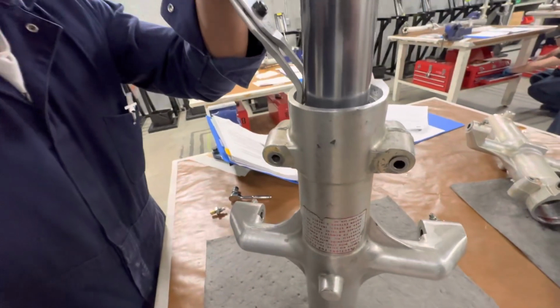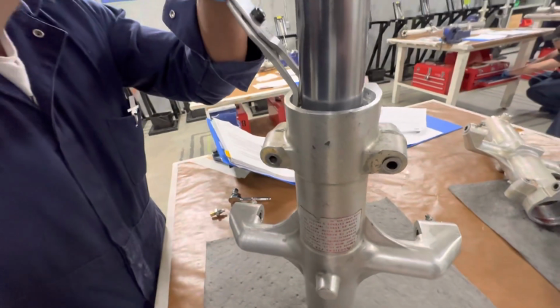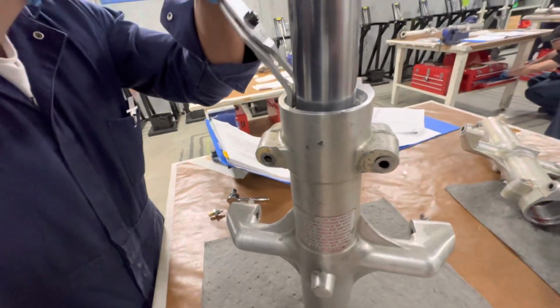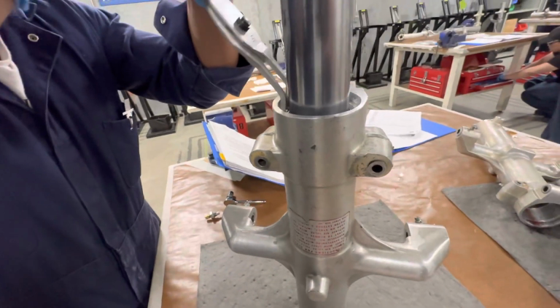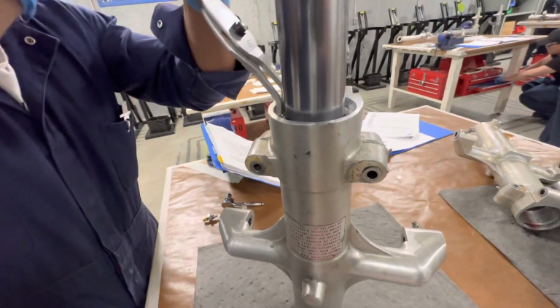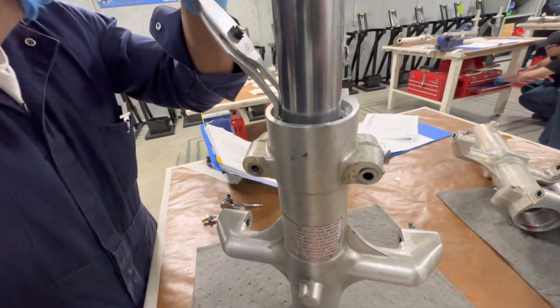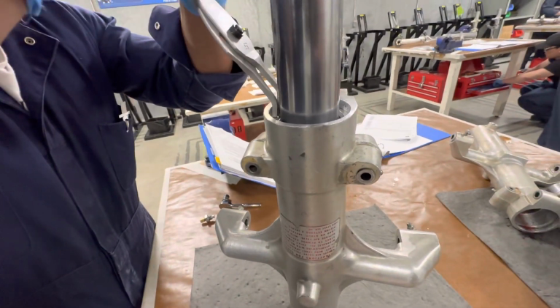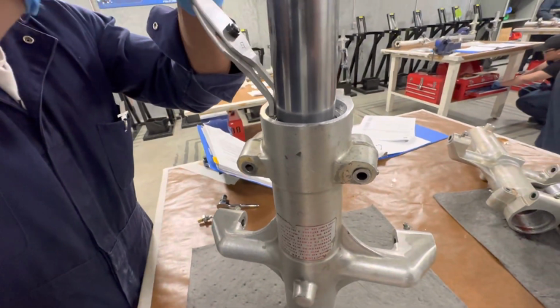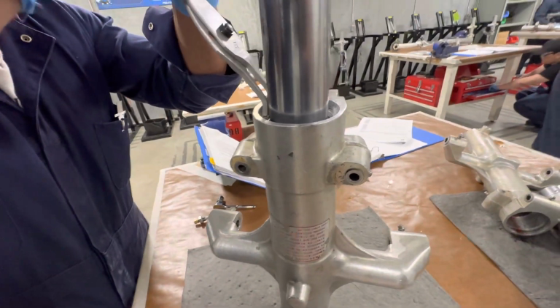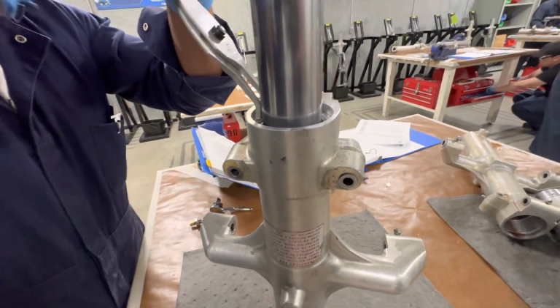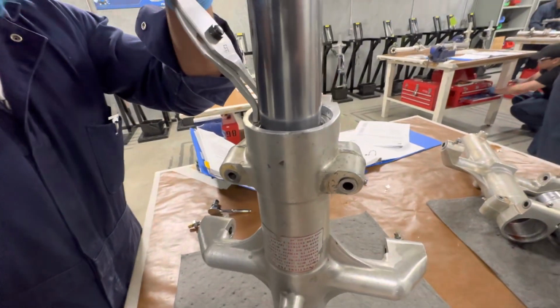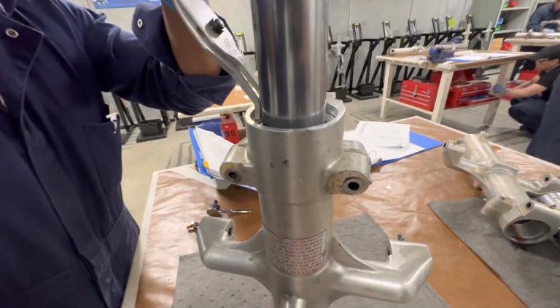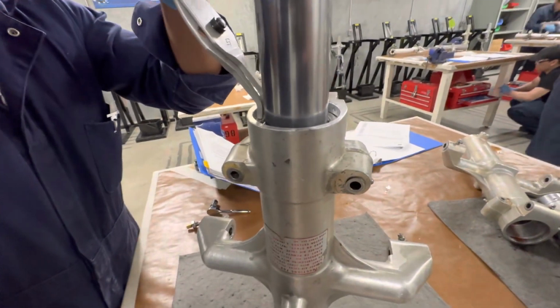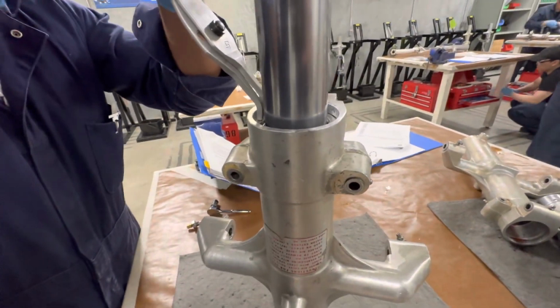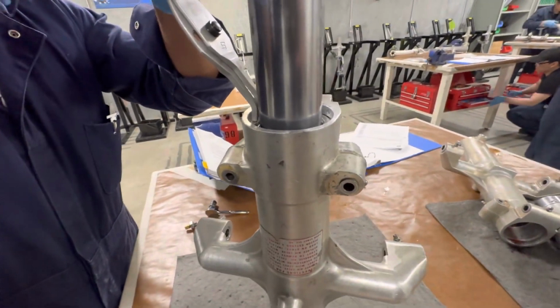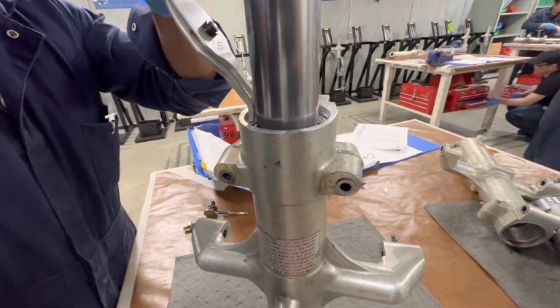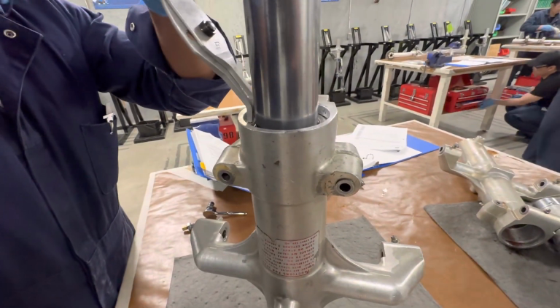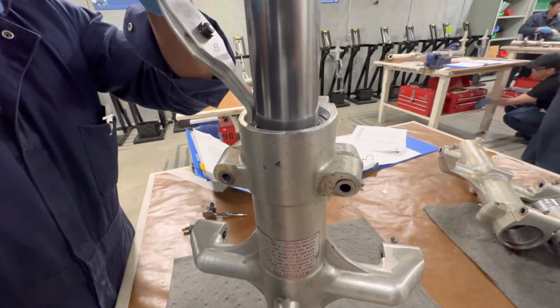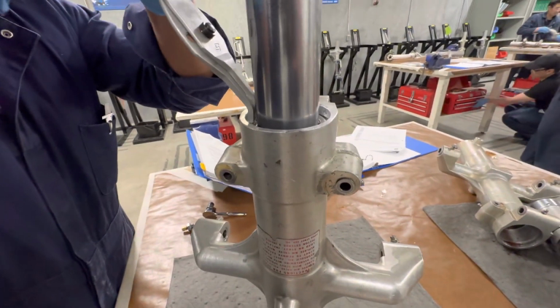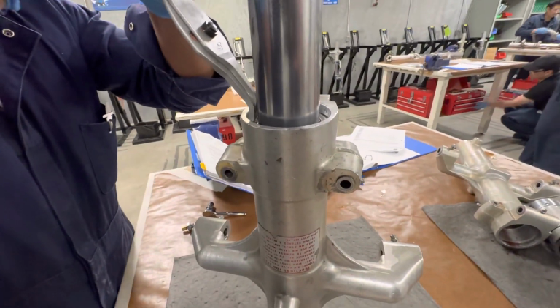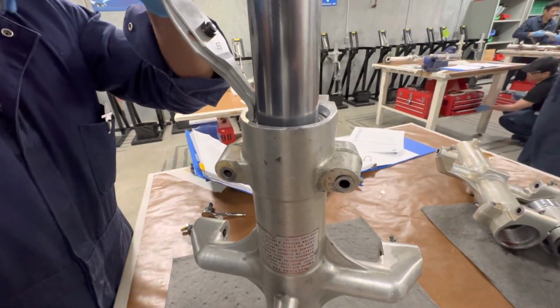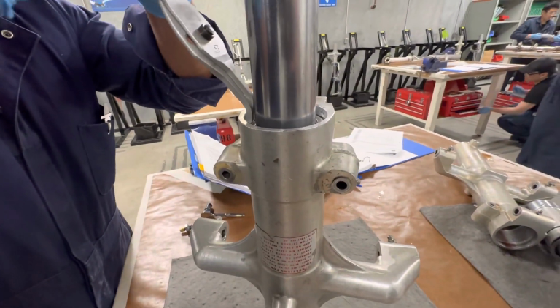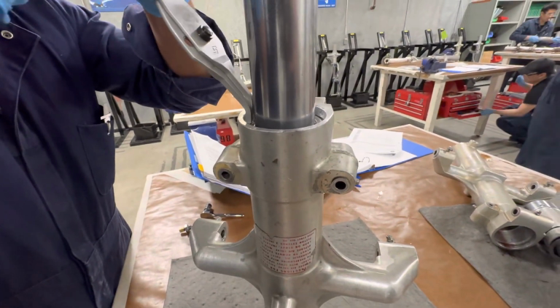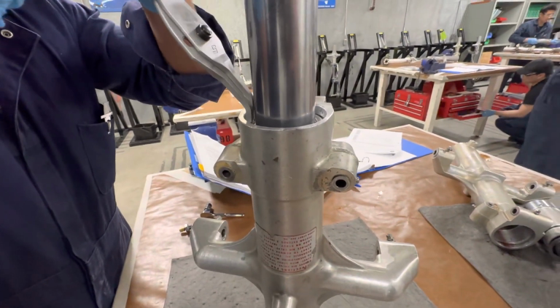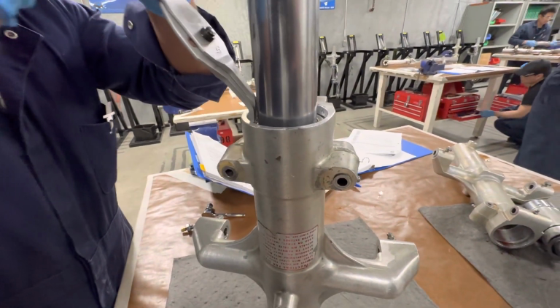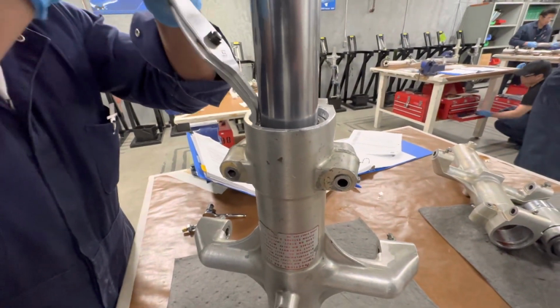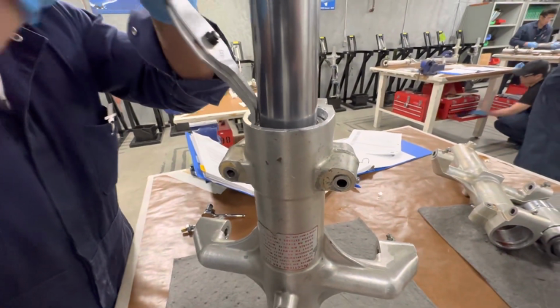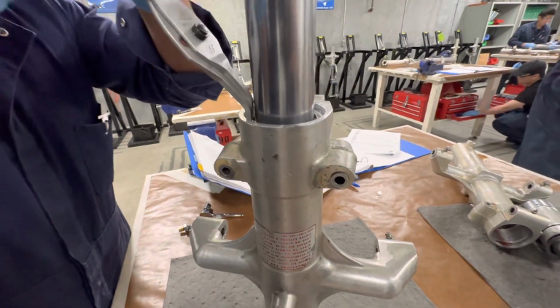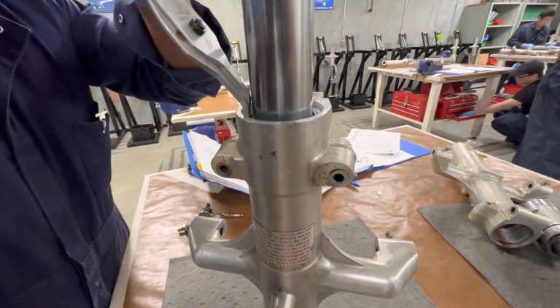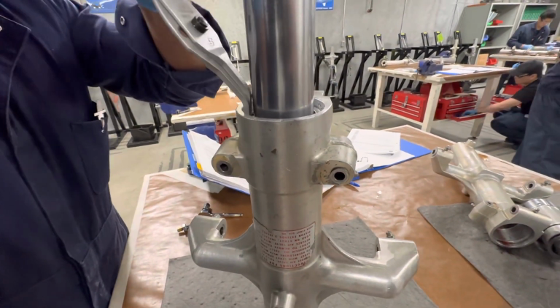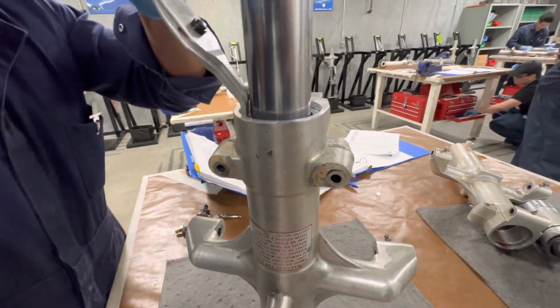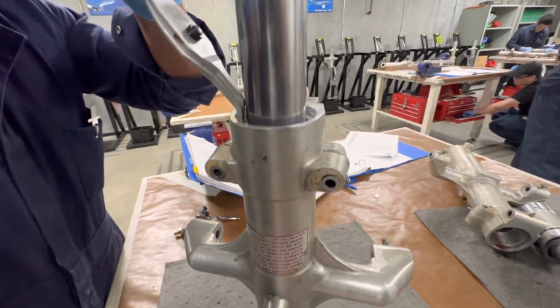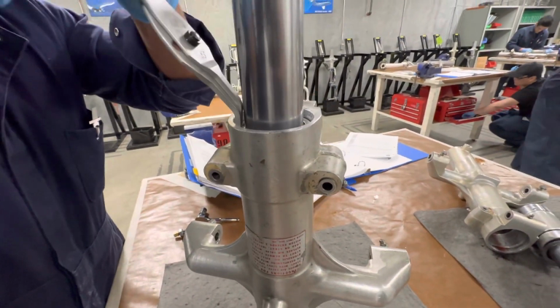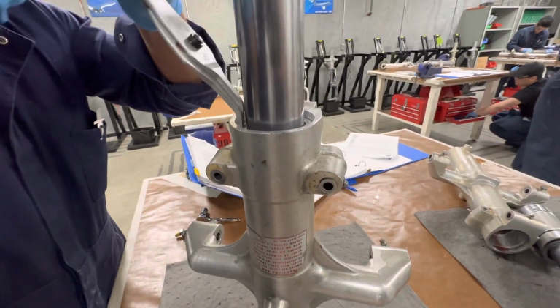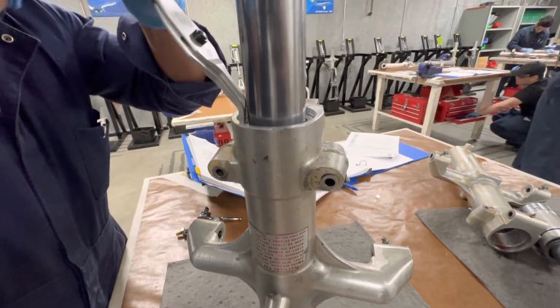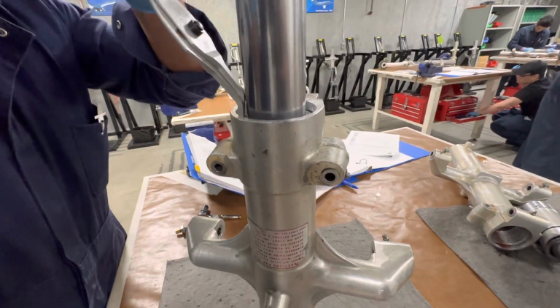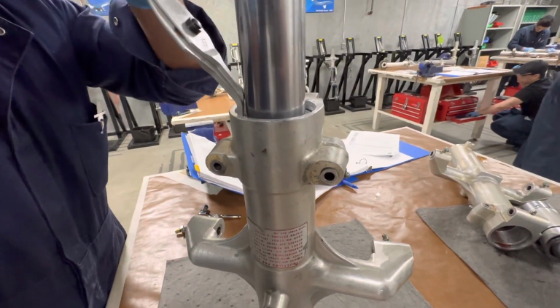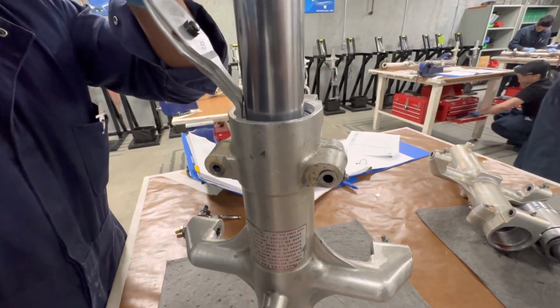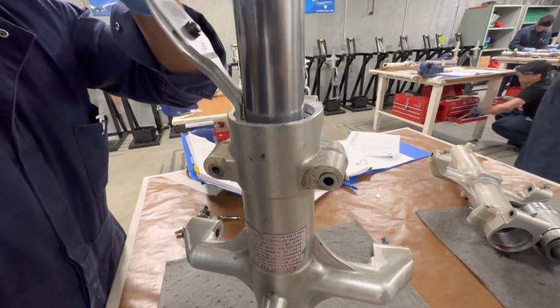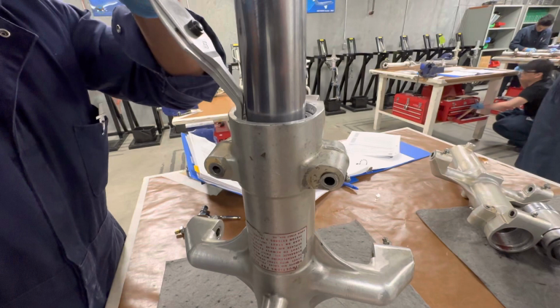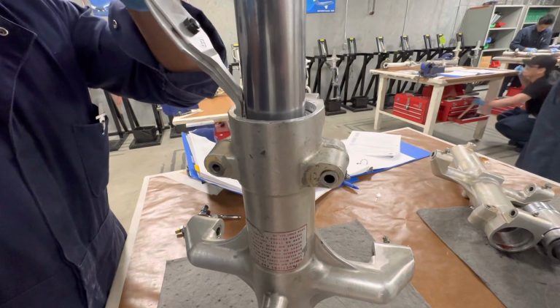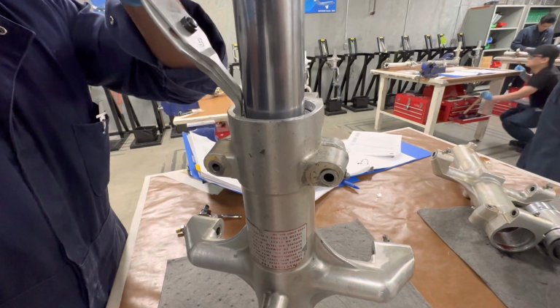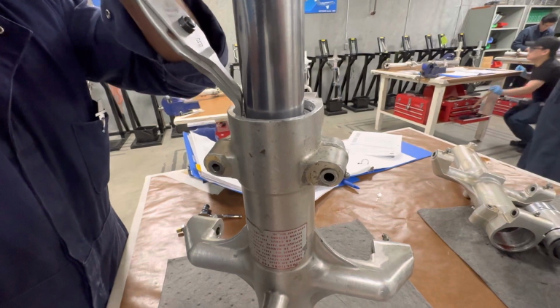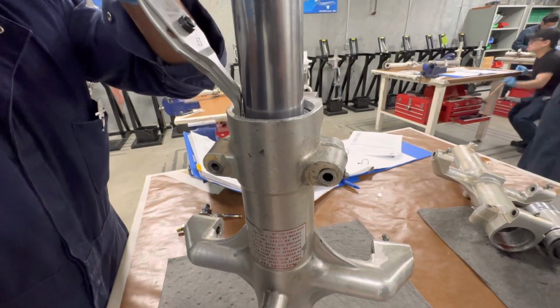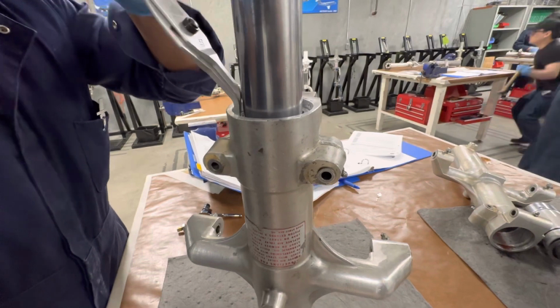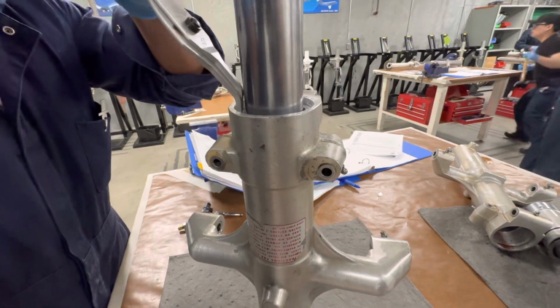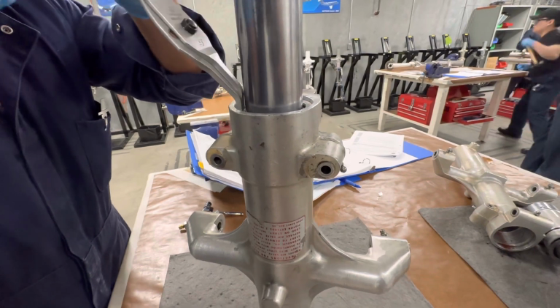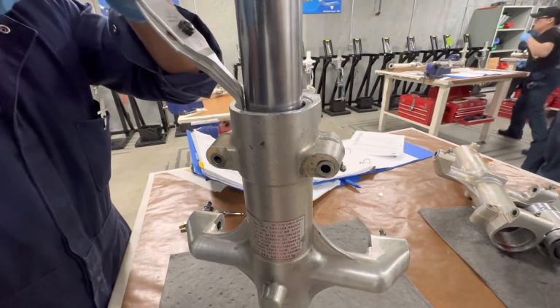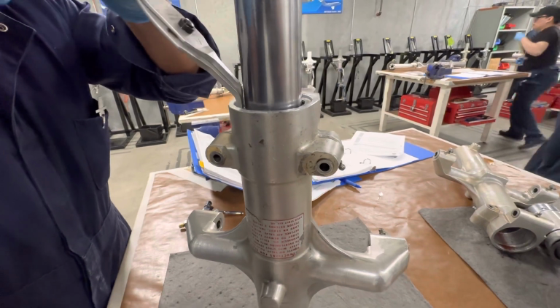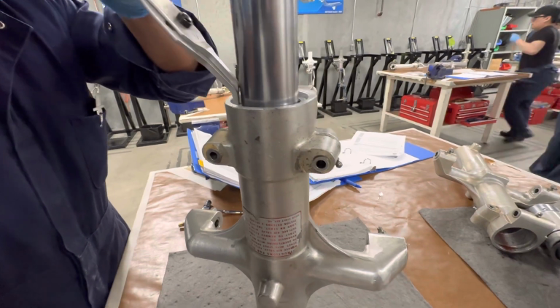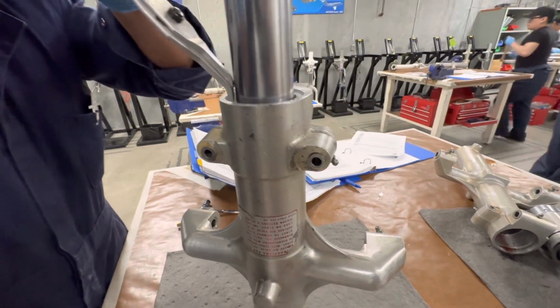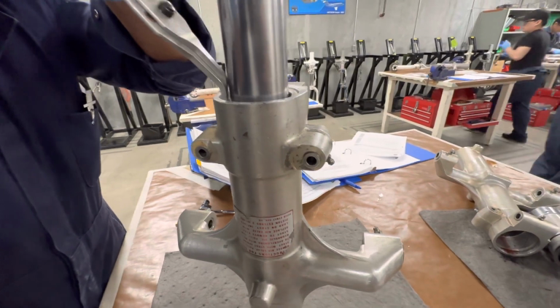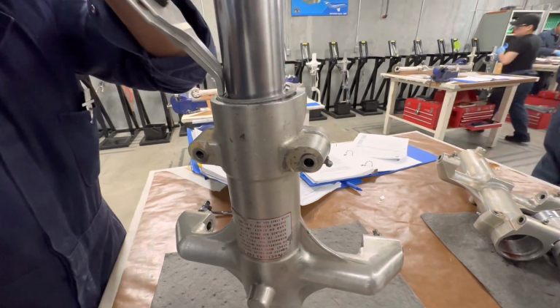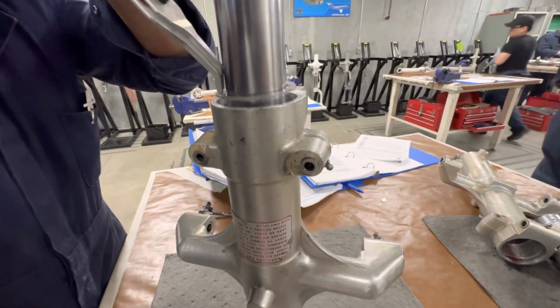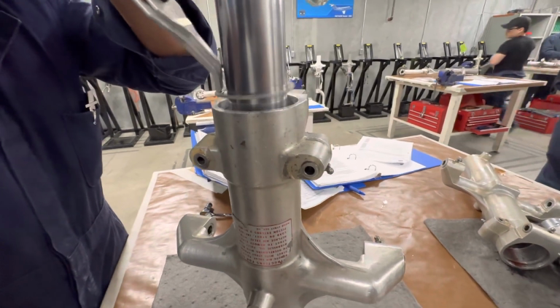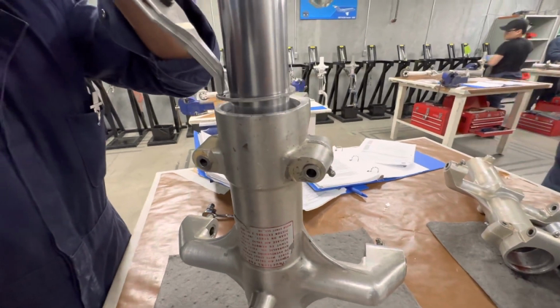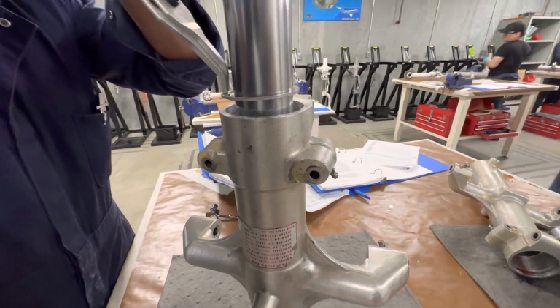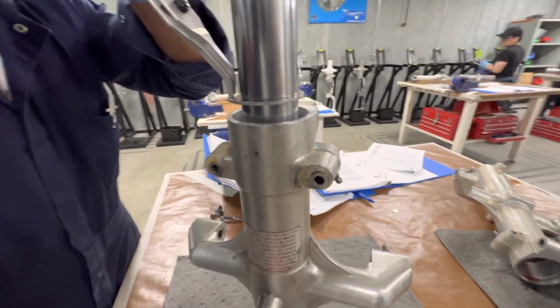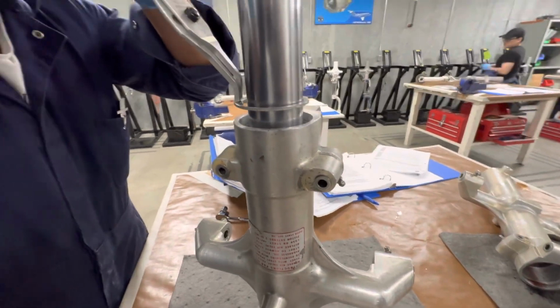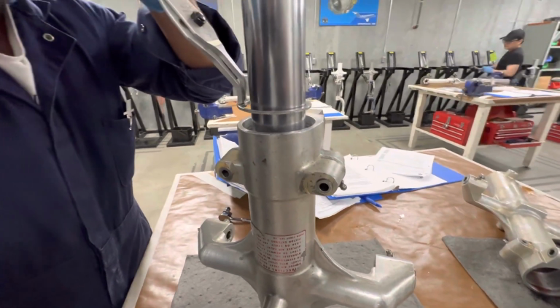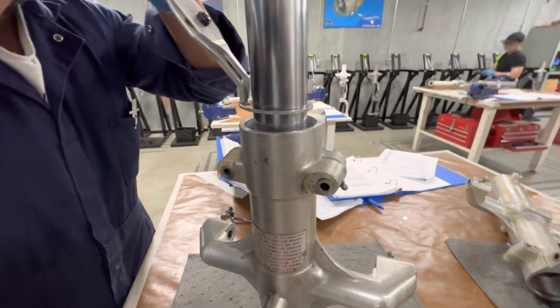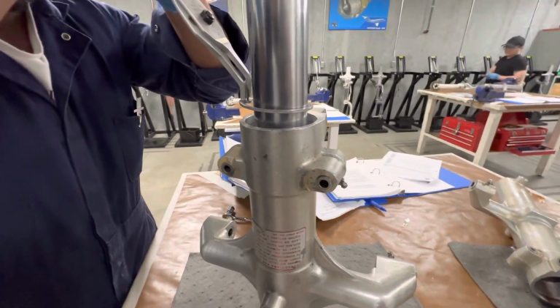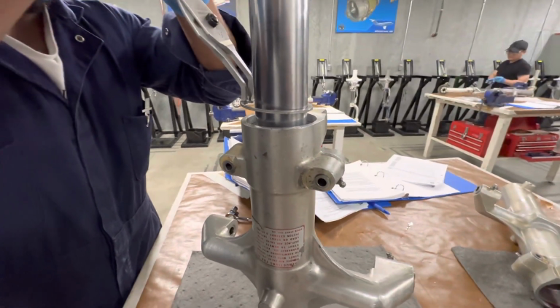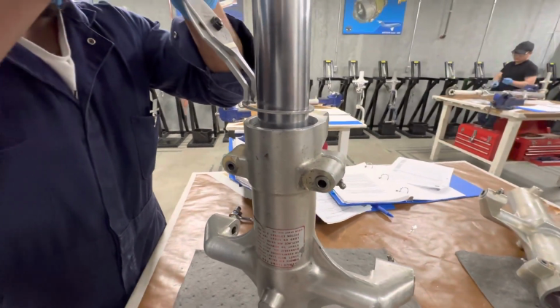Squeeze it tight. And squeeze it so the snap ring contacts. There you go. Rotate. Beautiful.